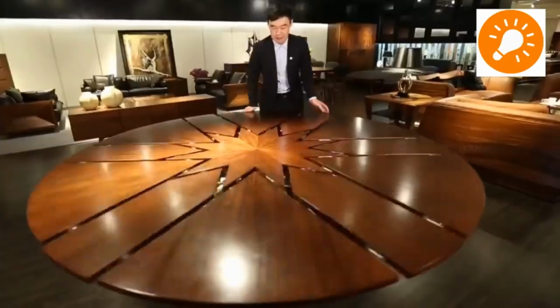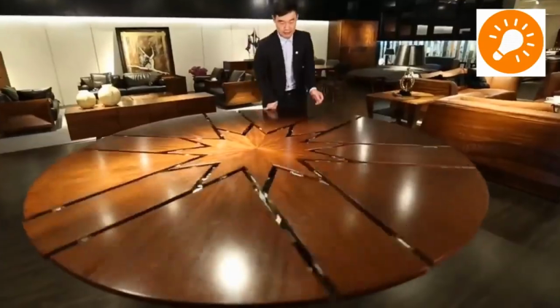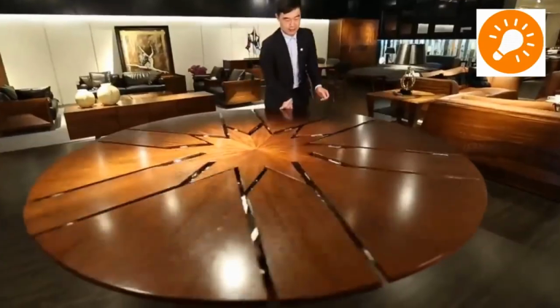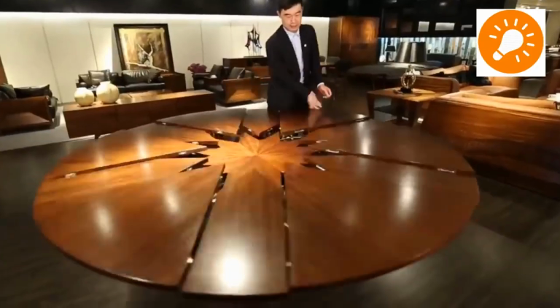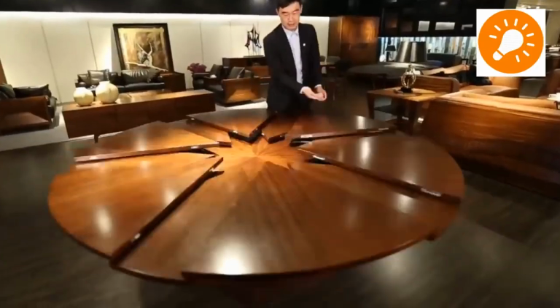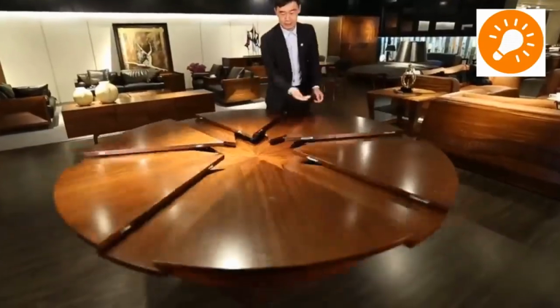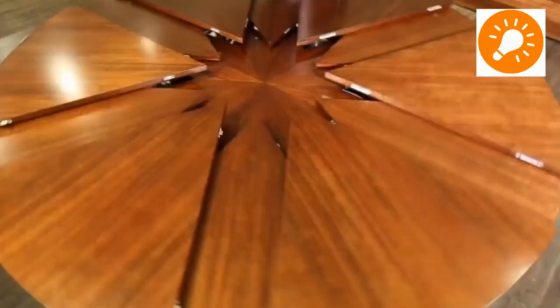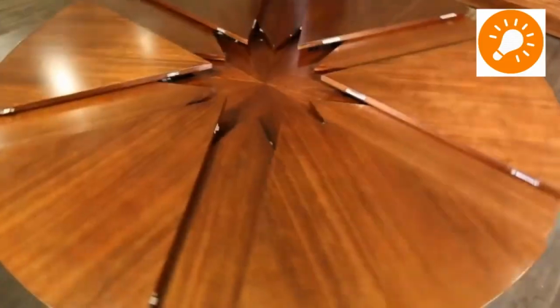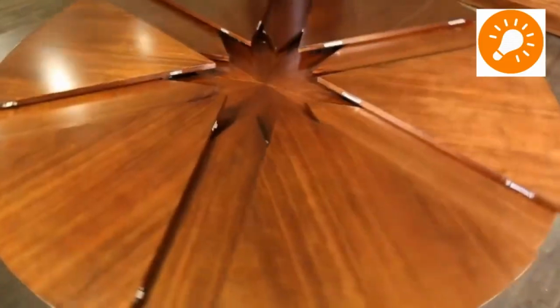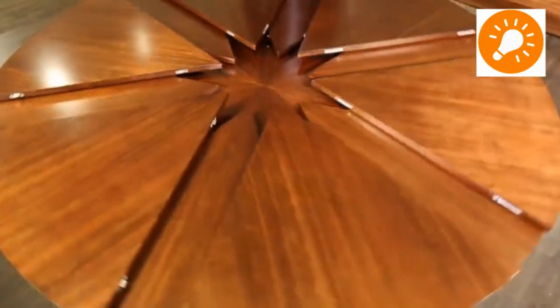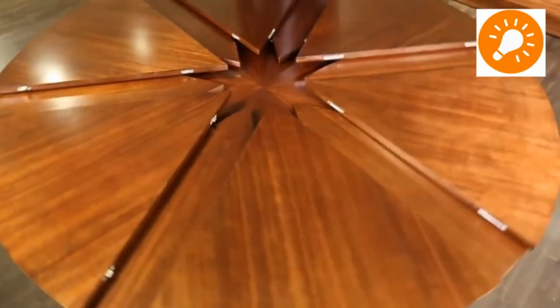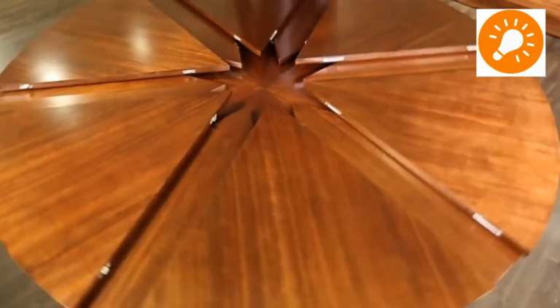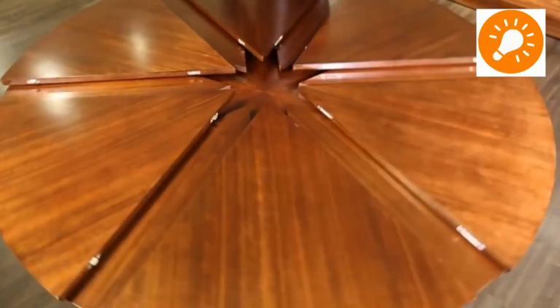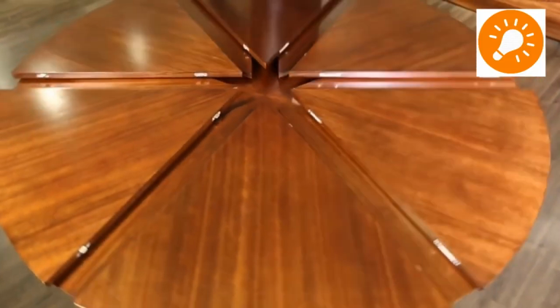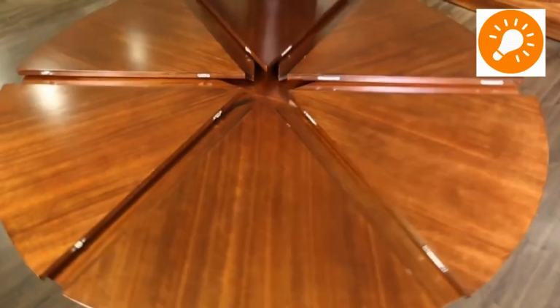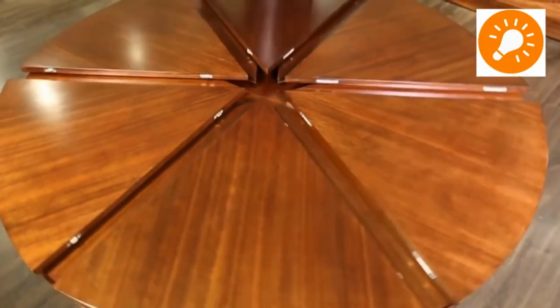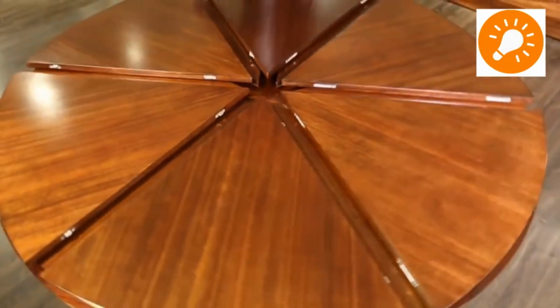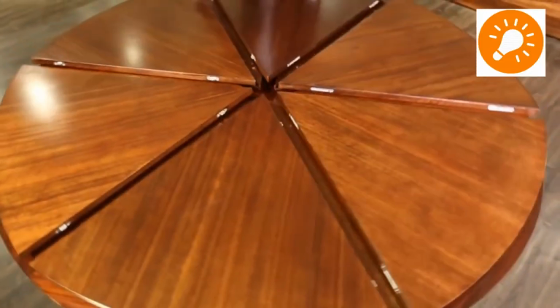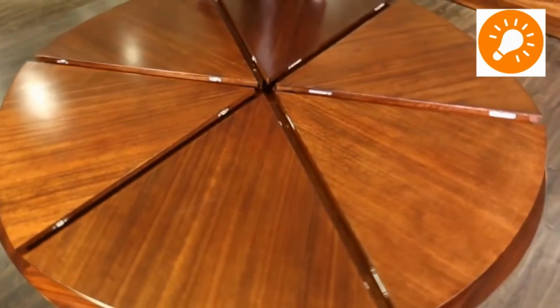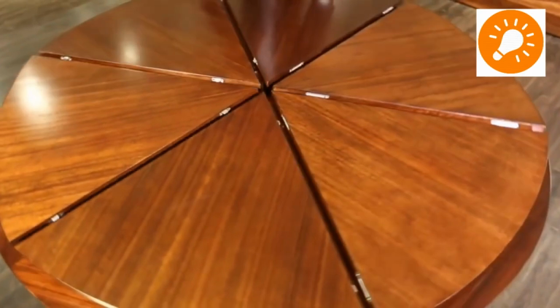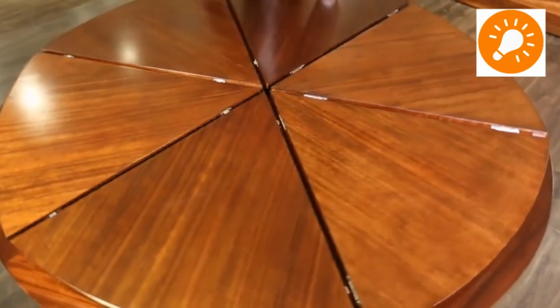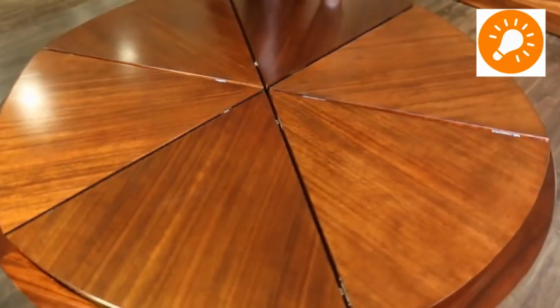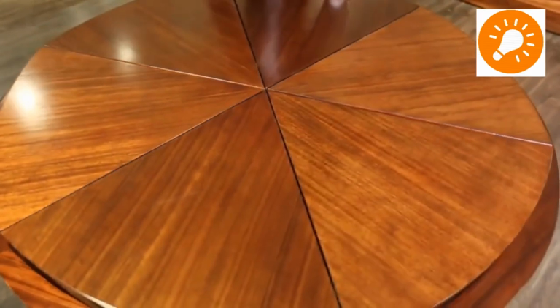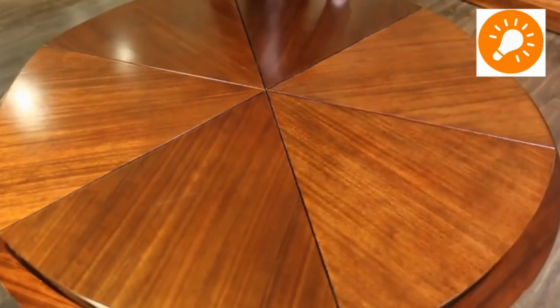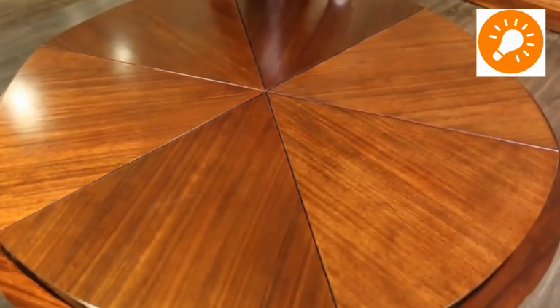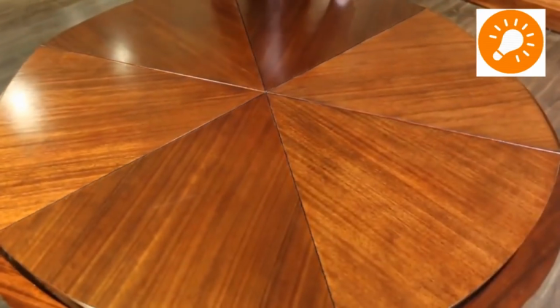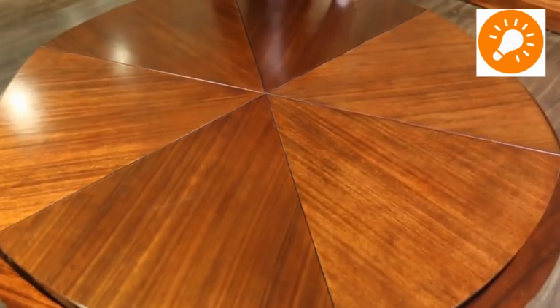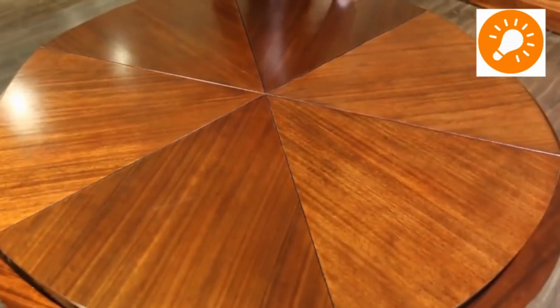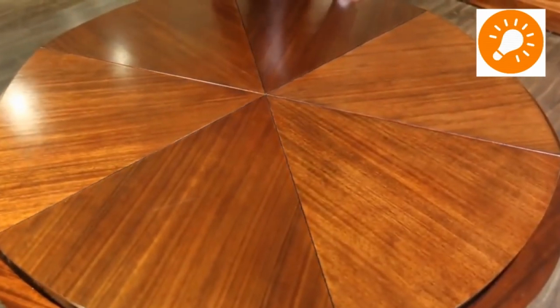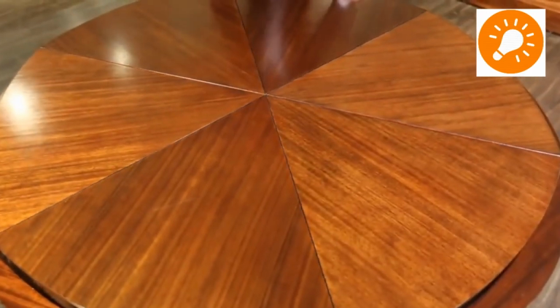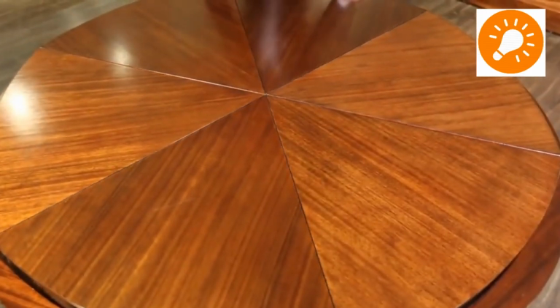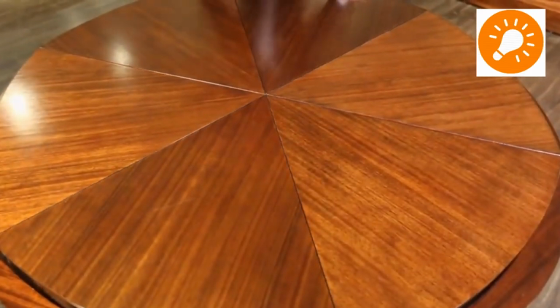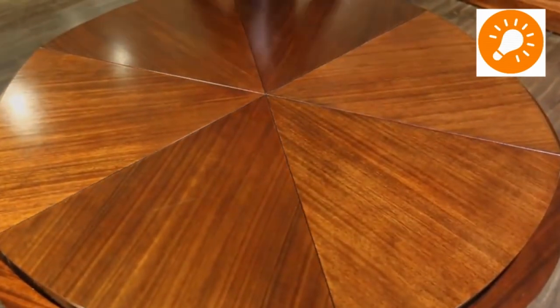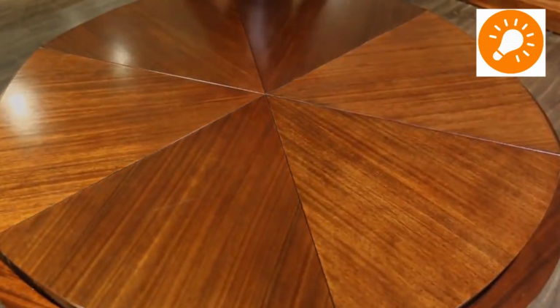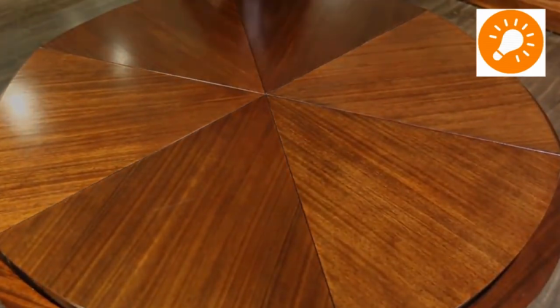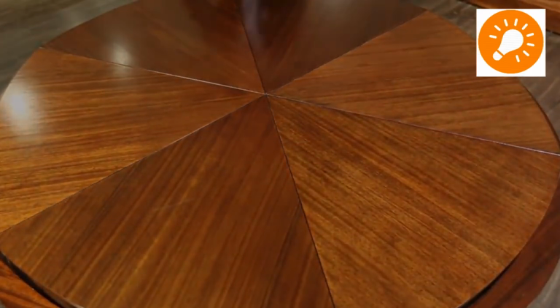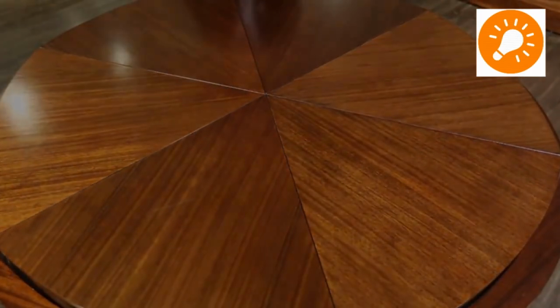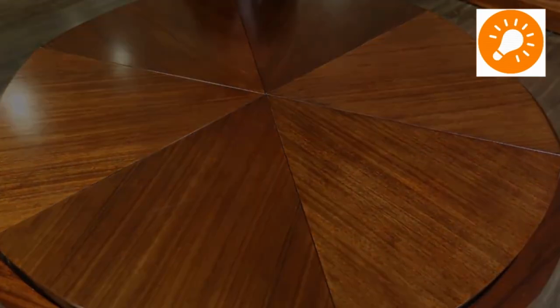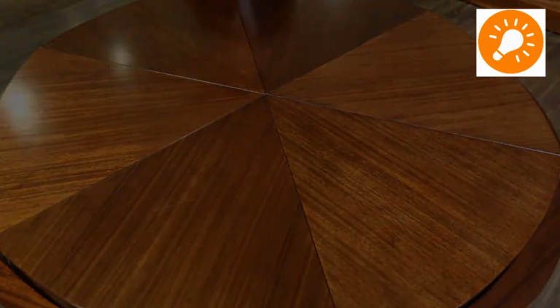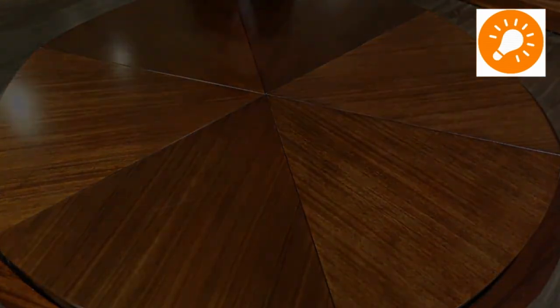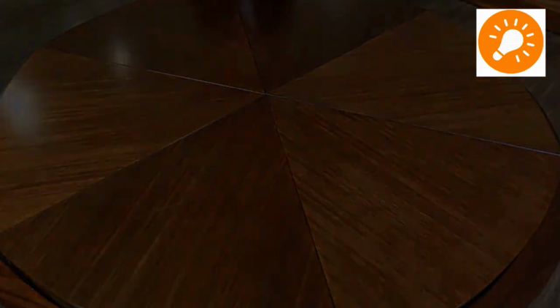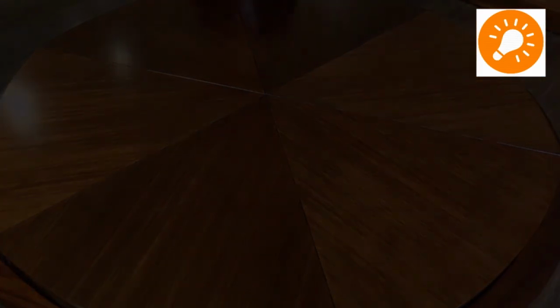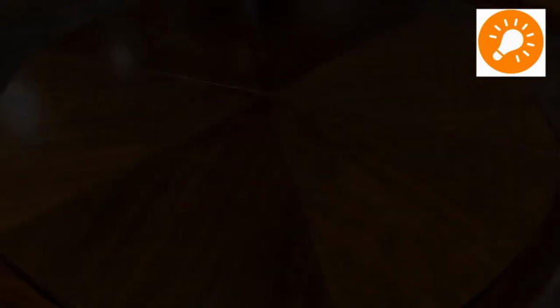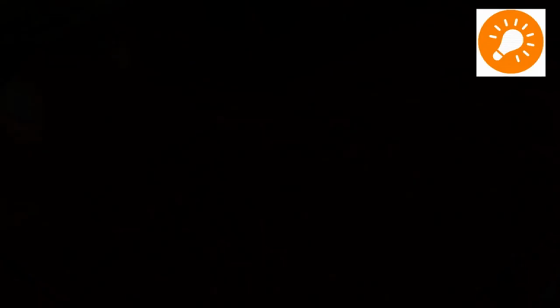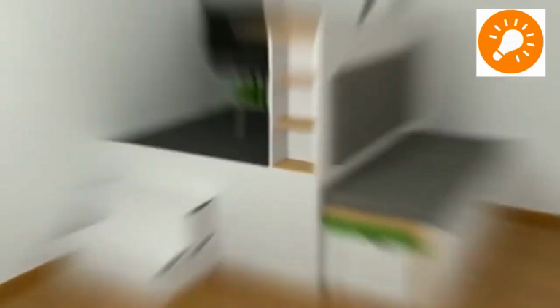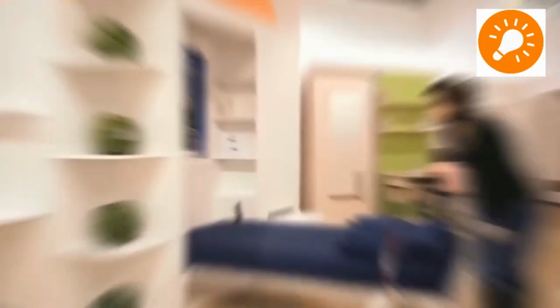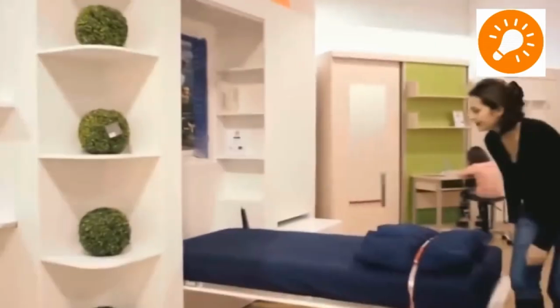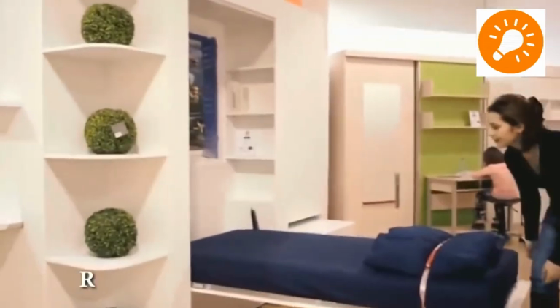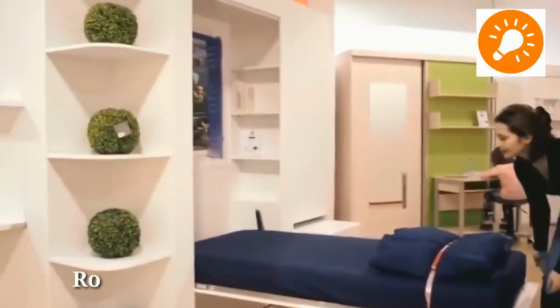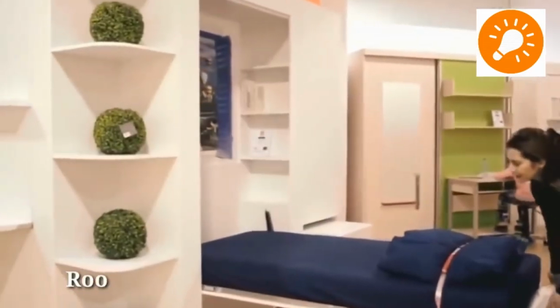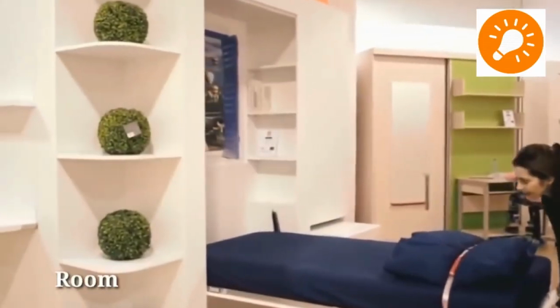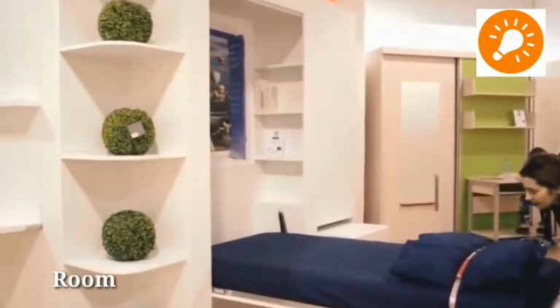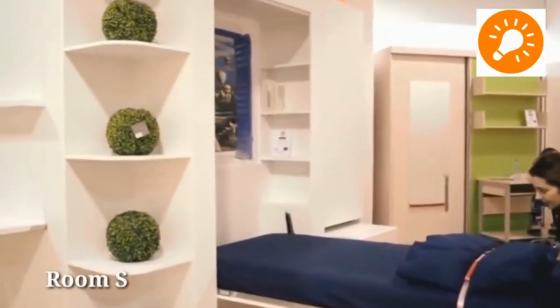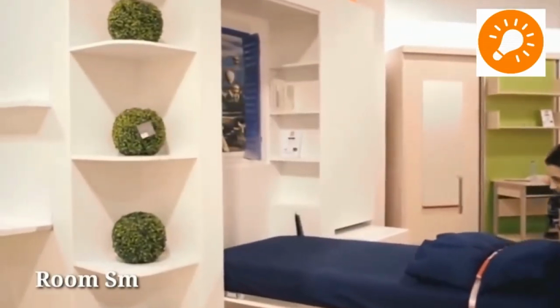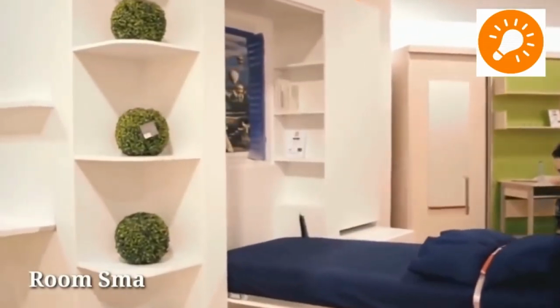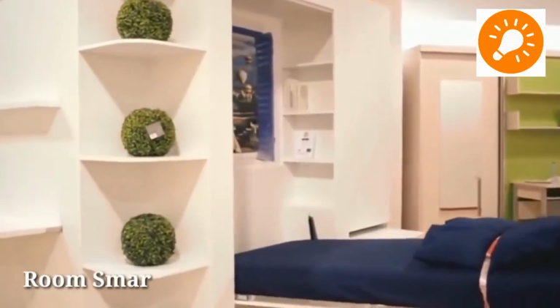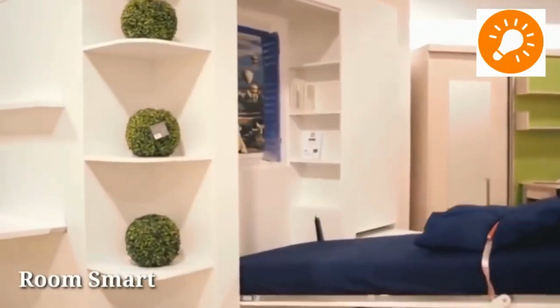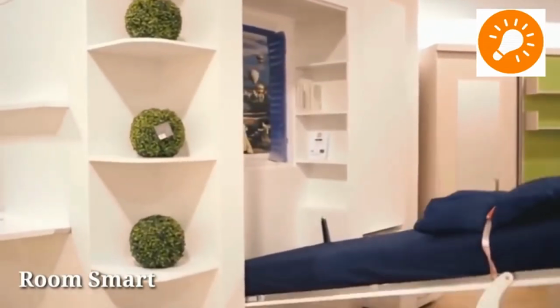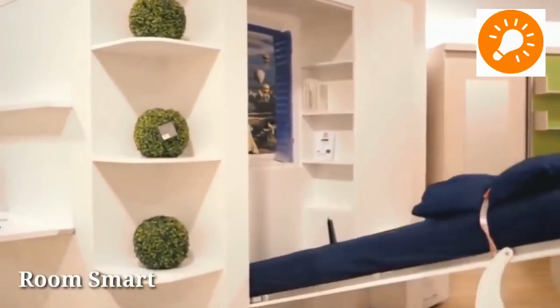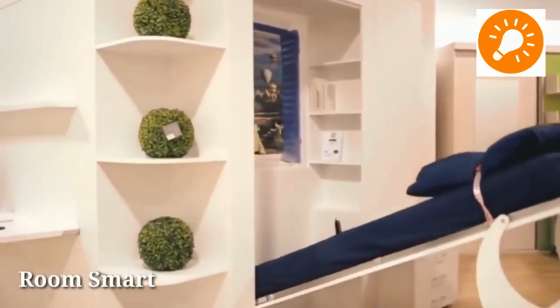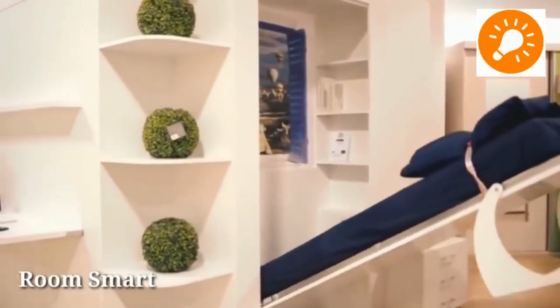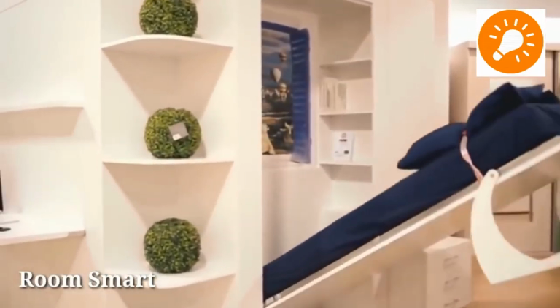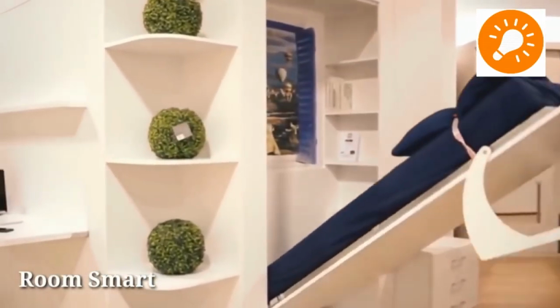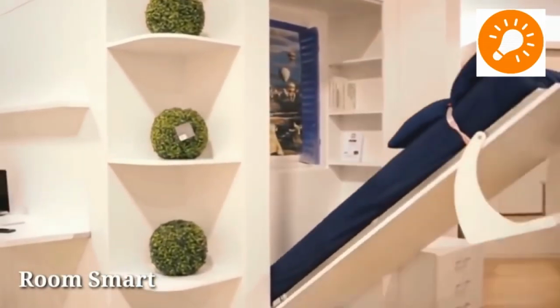This one is a table whose diameter can be changed by simply rotating it, making it highly adaptable to different space requirements.